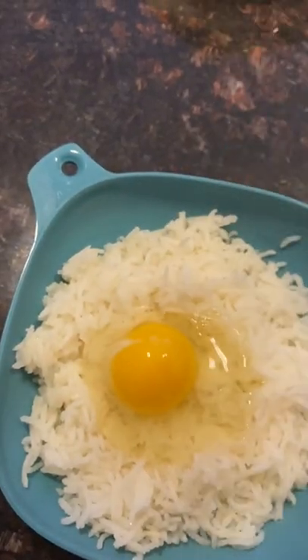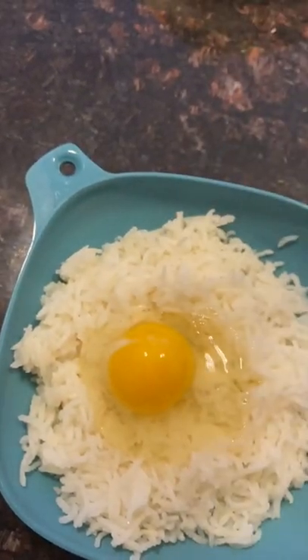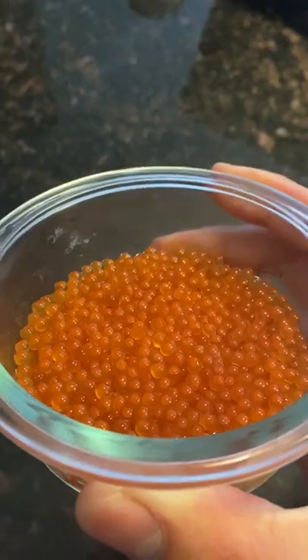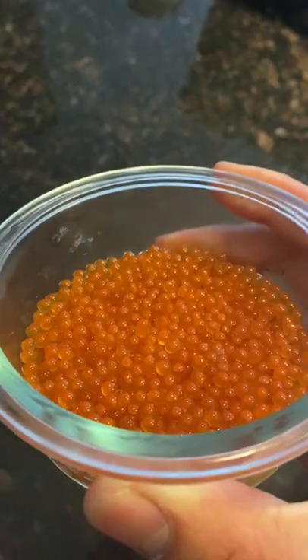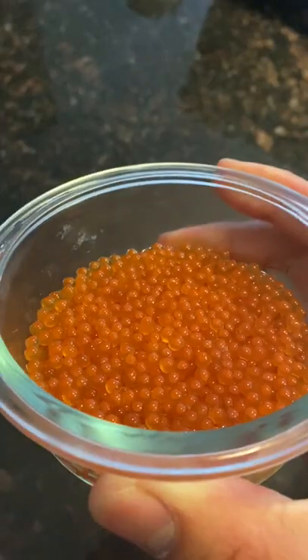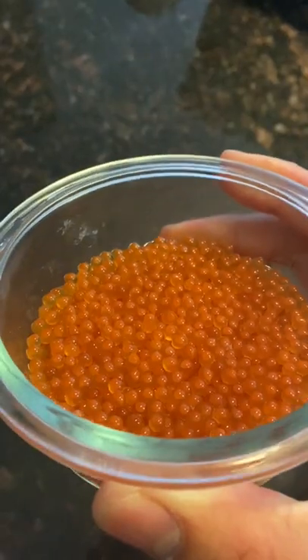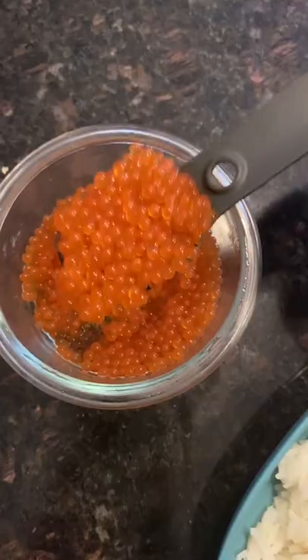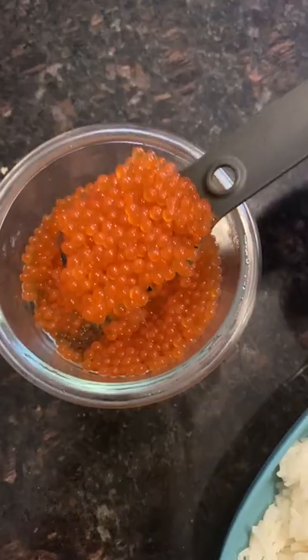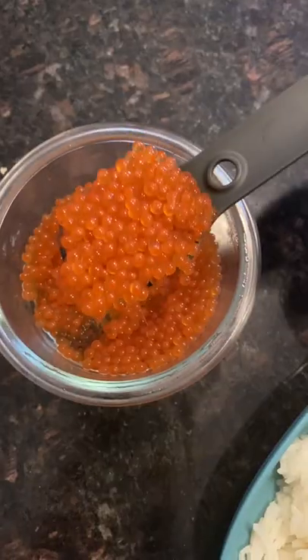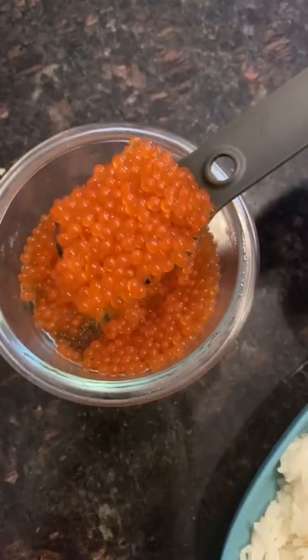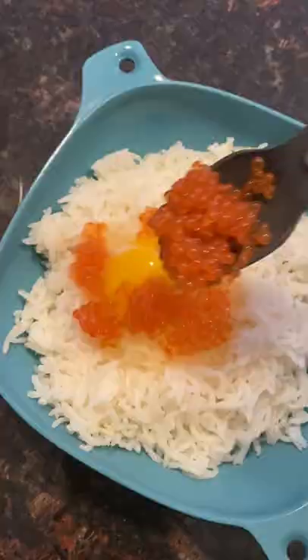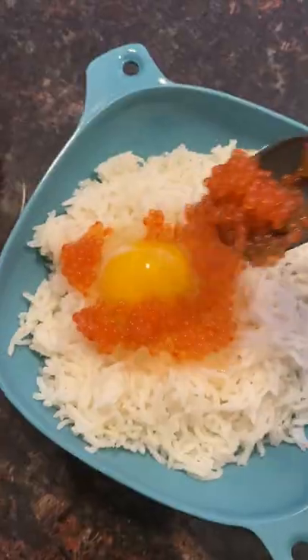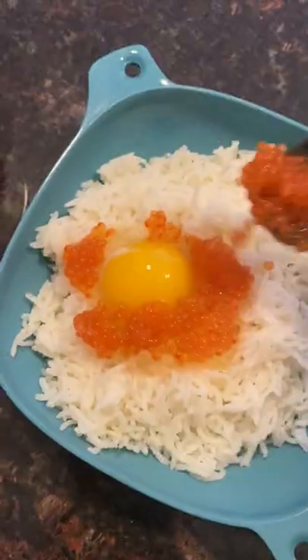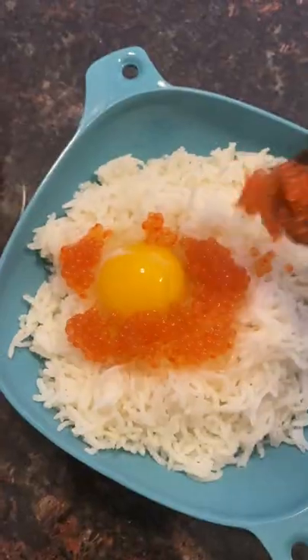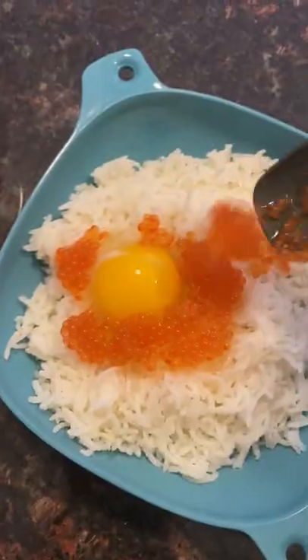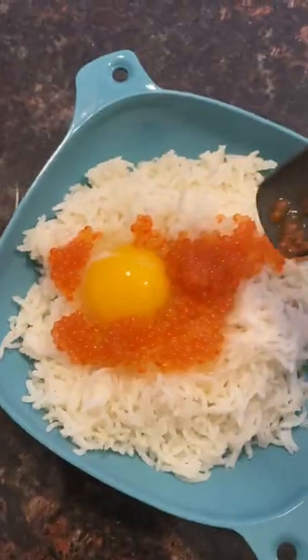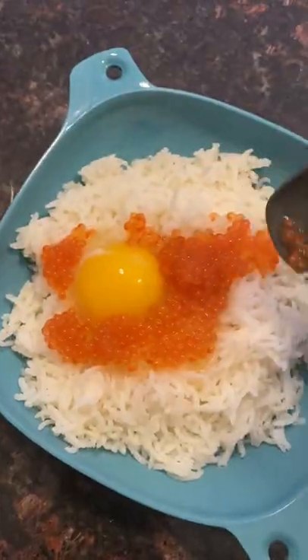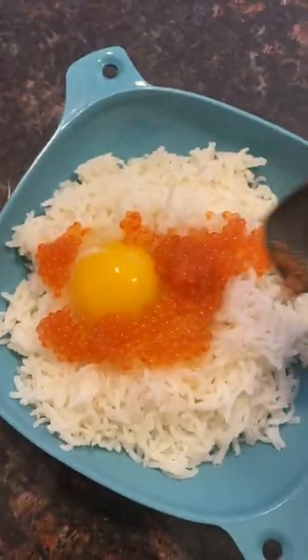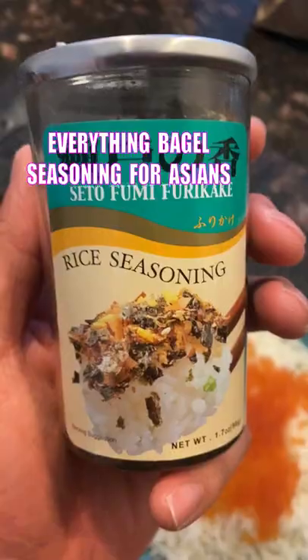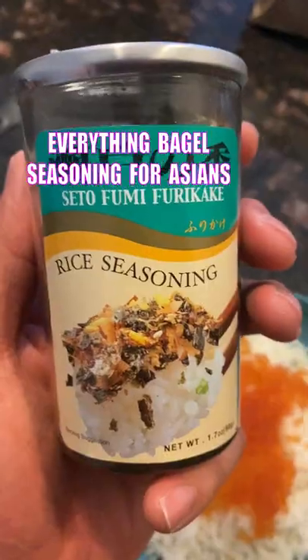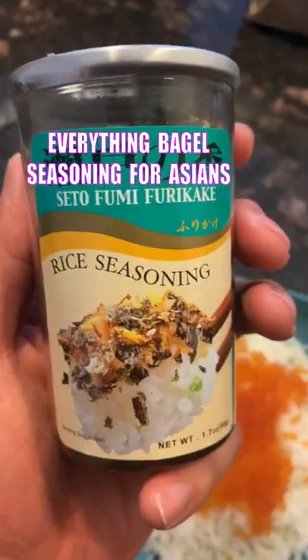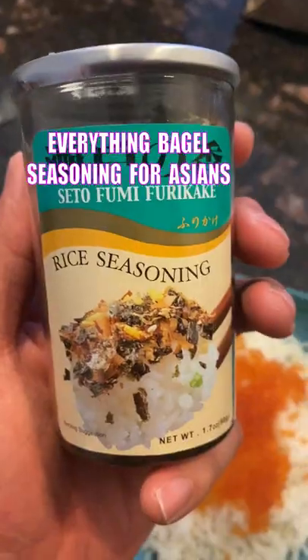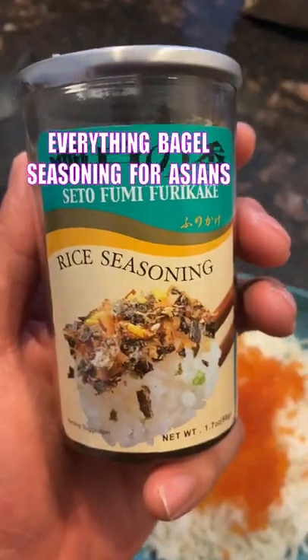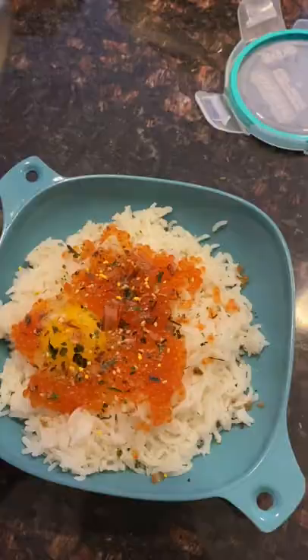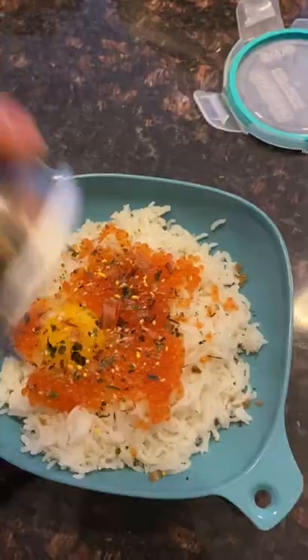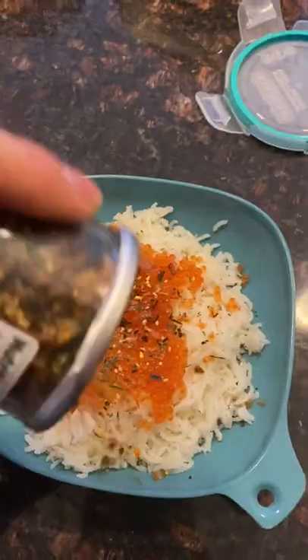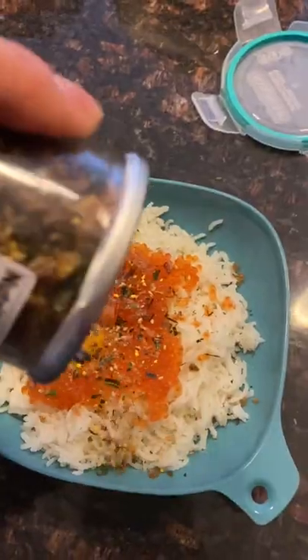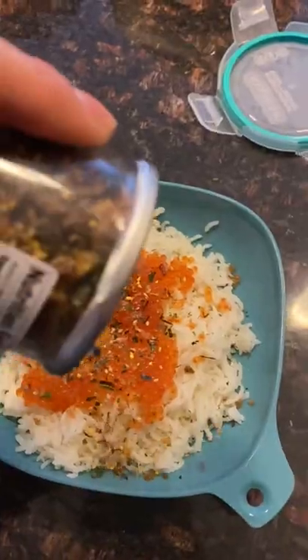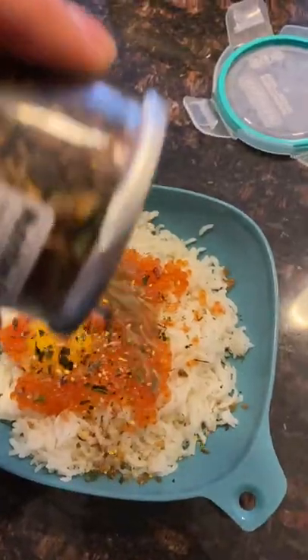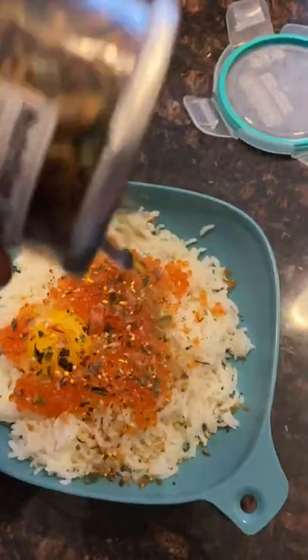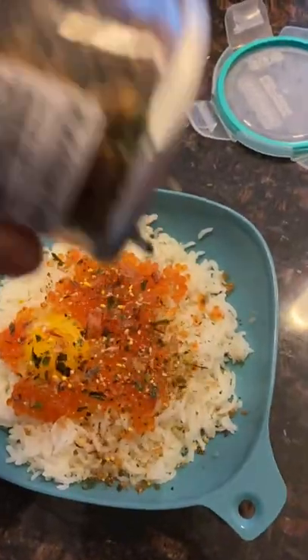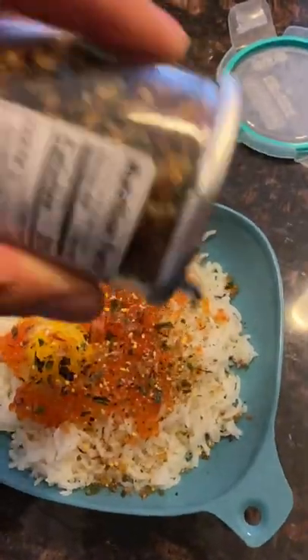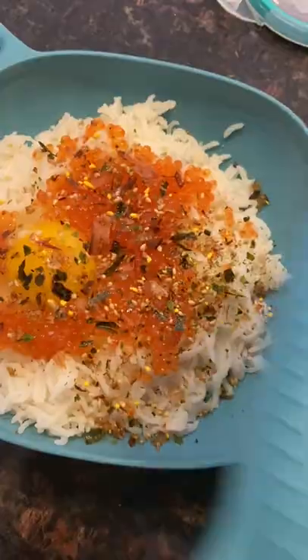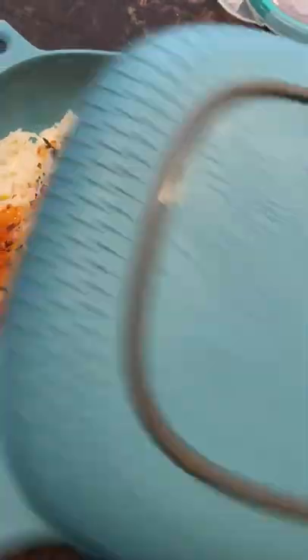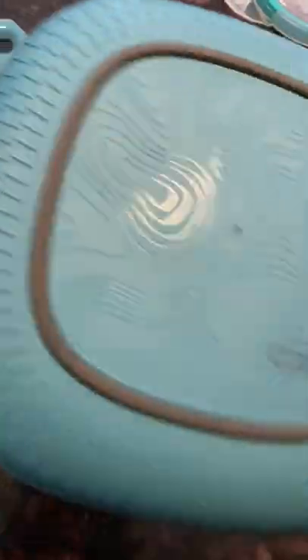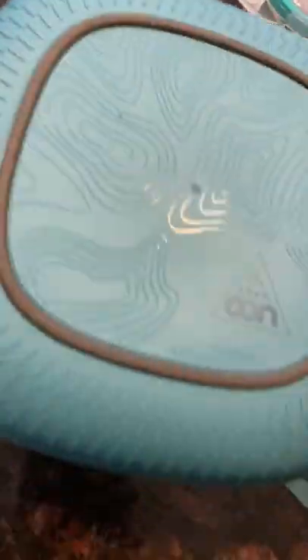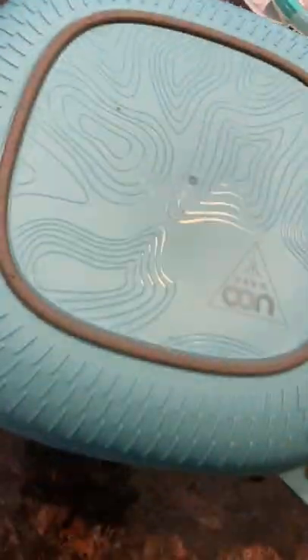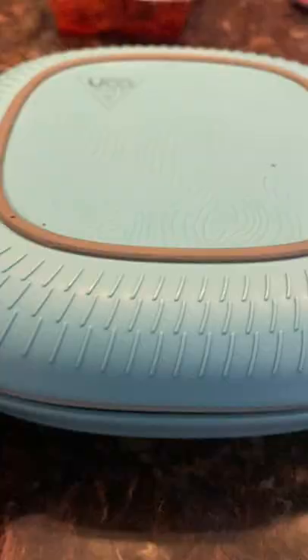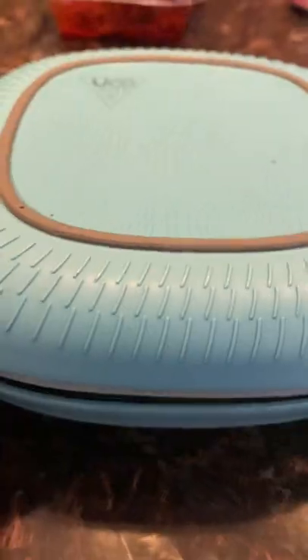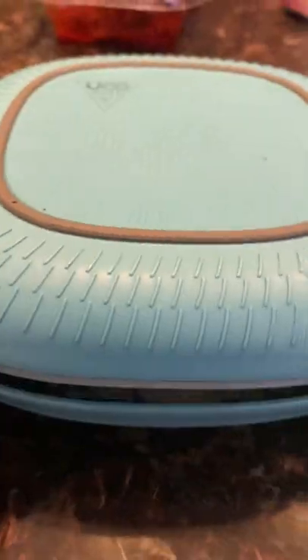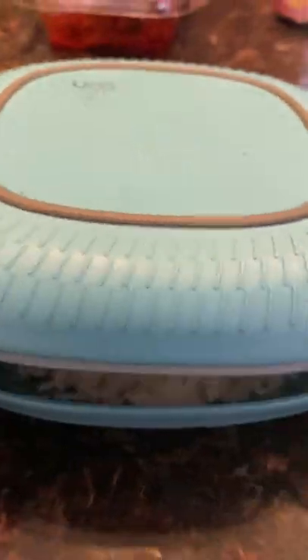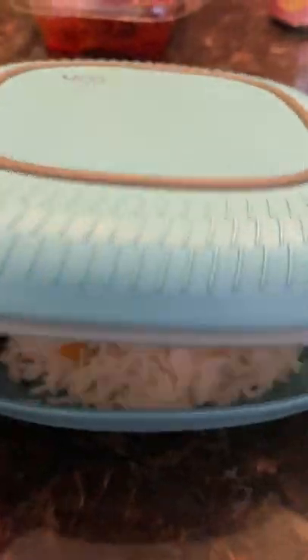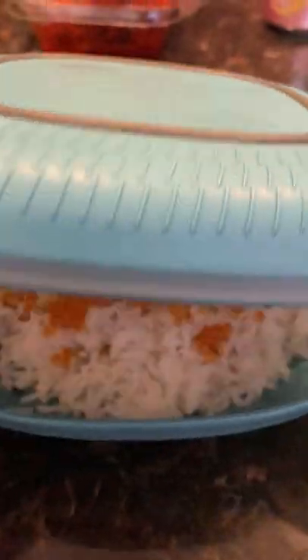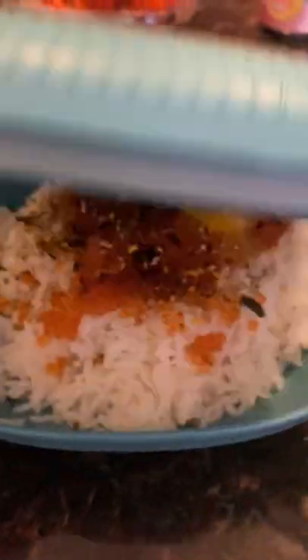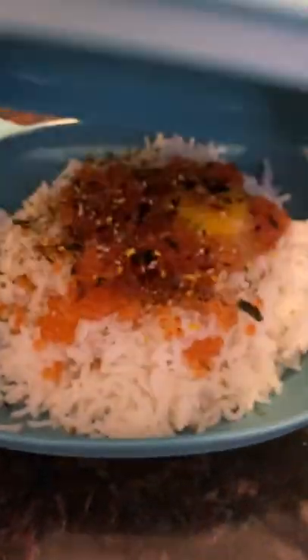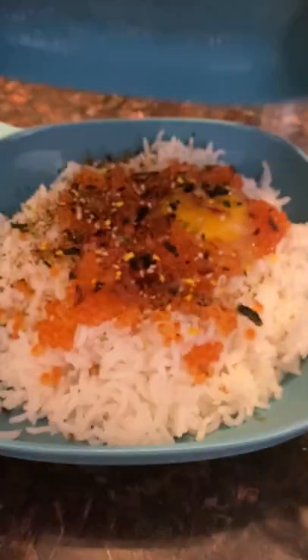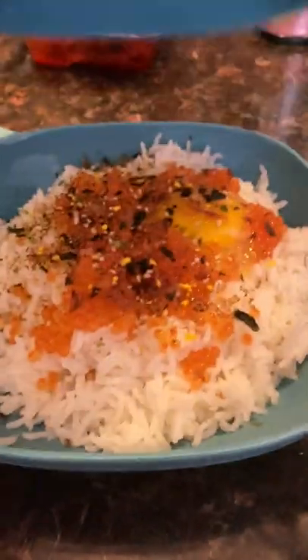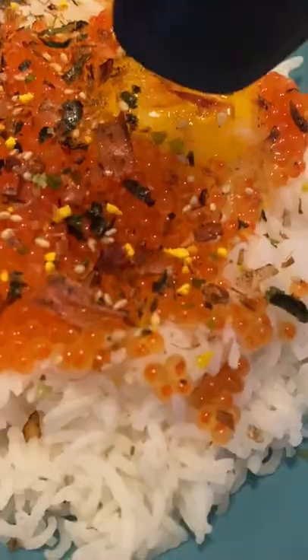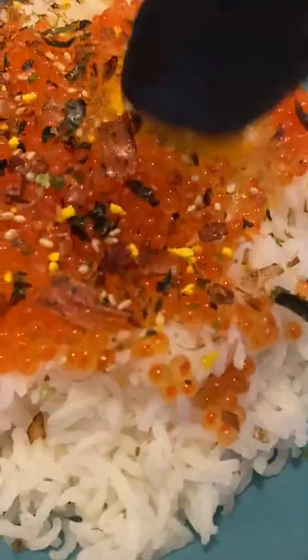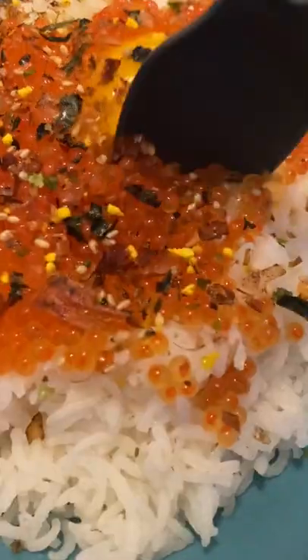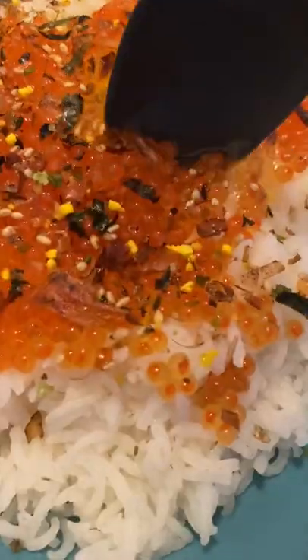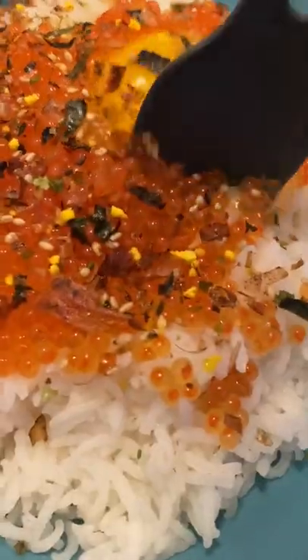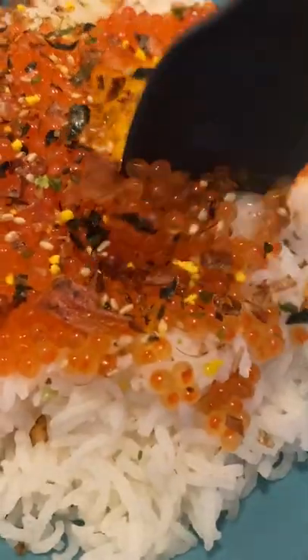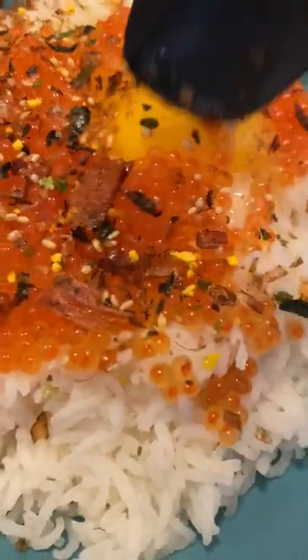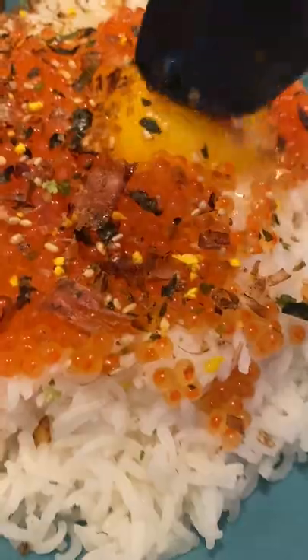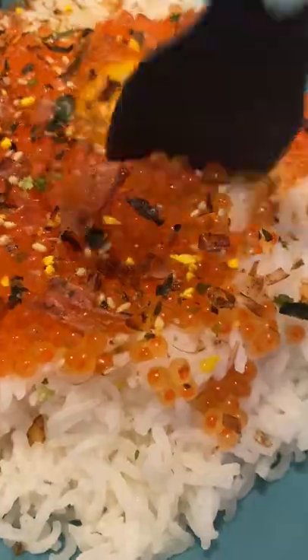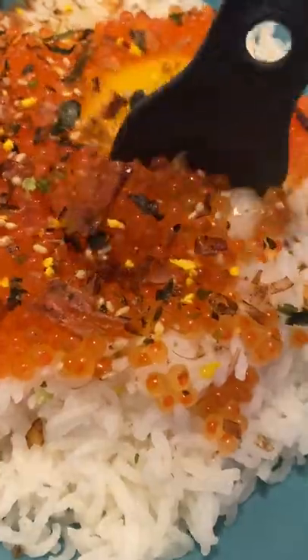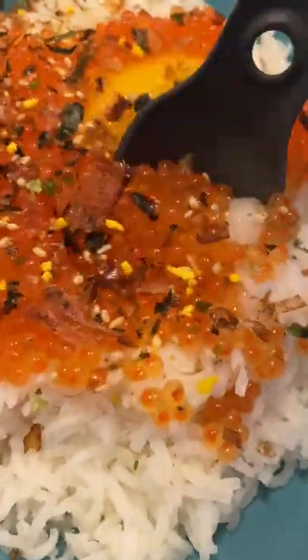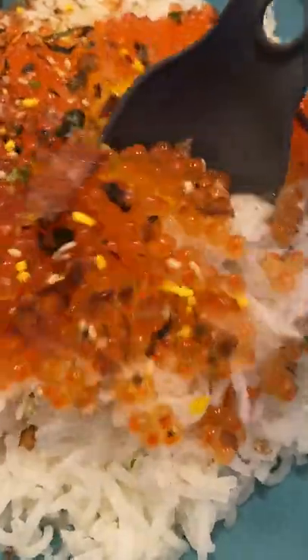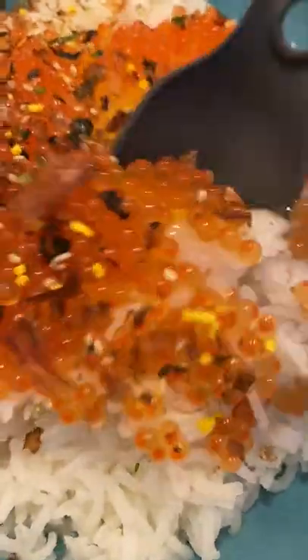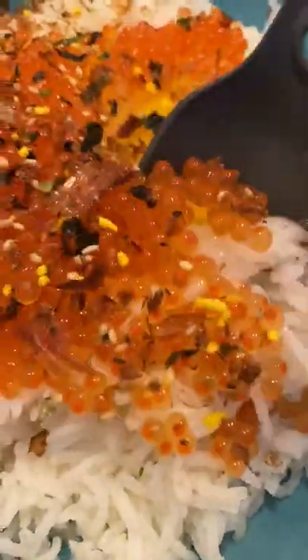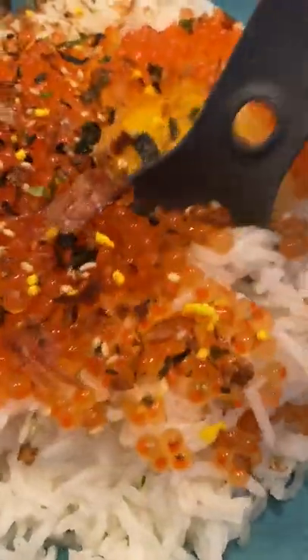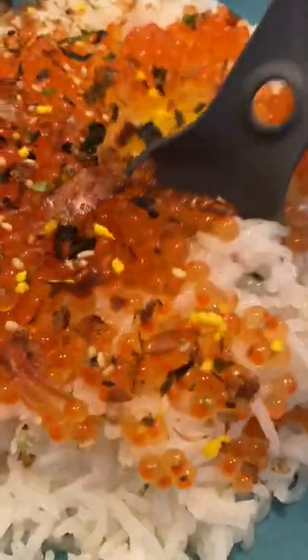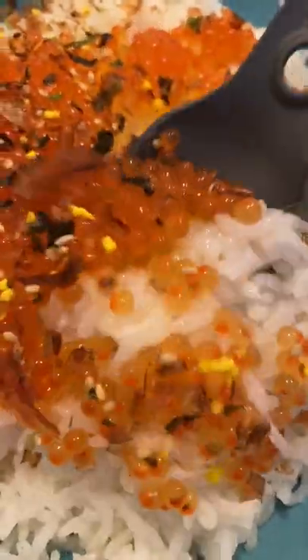Step seven, add marinated trout eggs. Step eight, add furikake seasoning and cover for a minute. Step nine, uncover and dig in. Optional step nine and a half, add Korean side dishes.